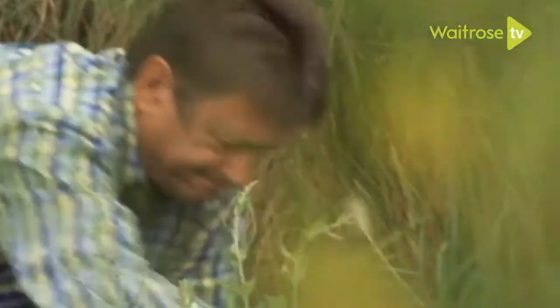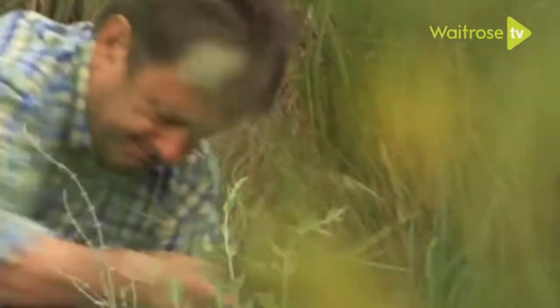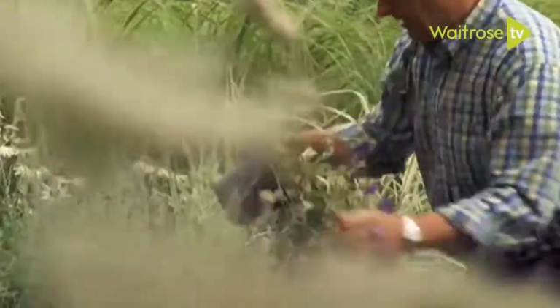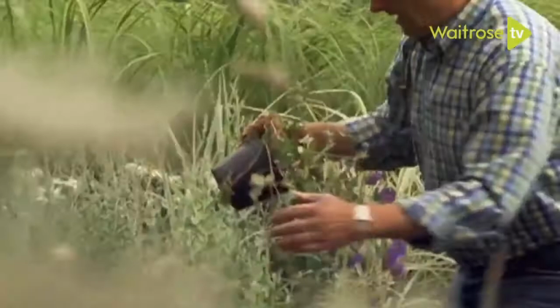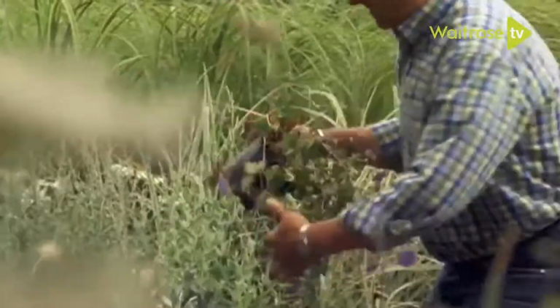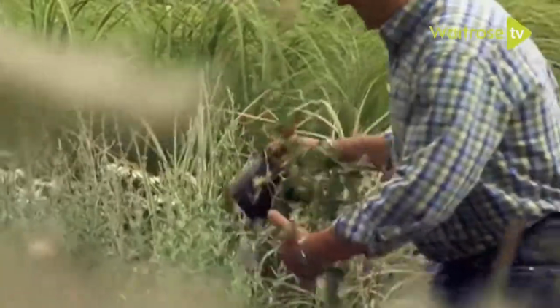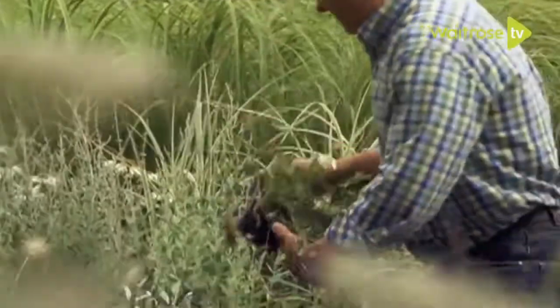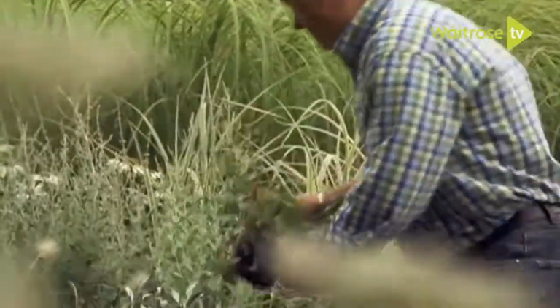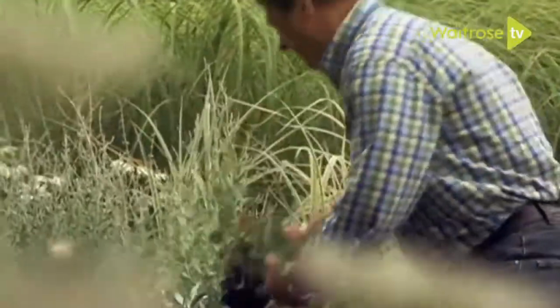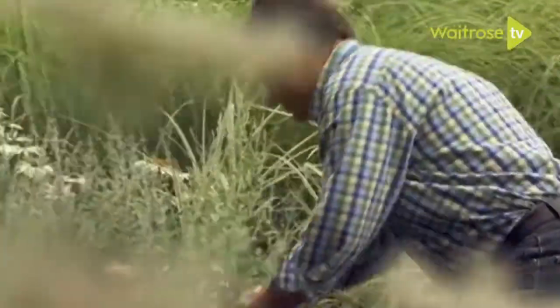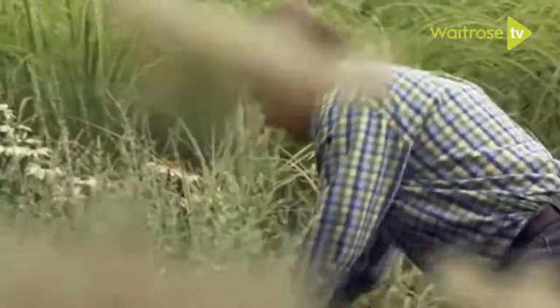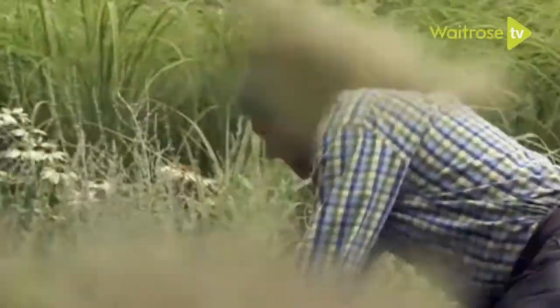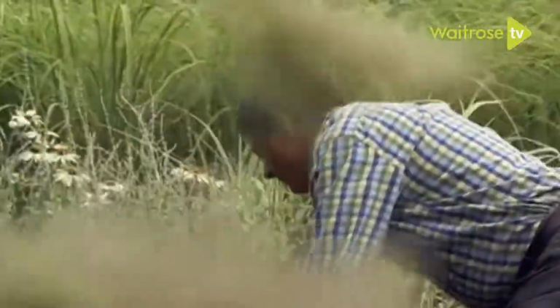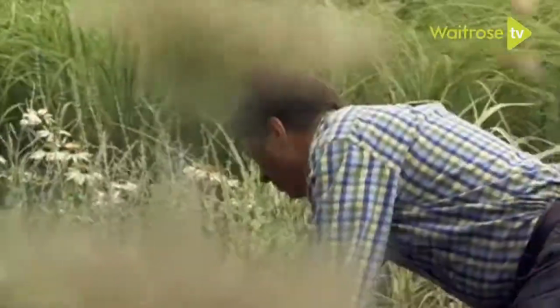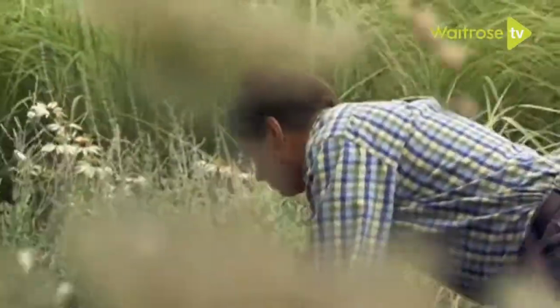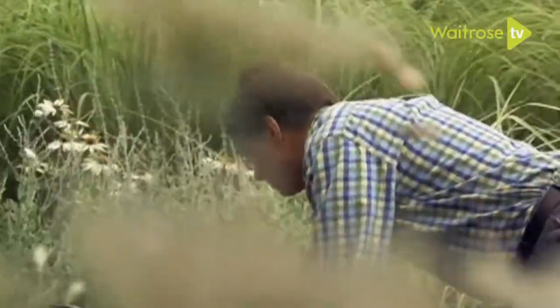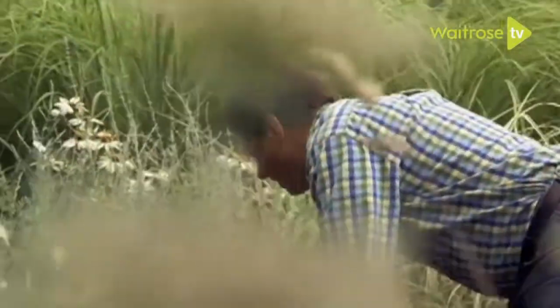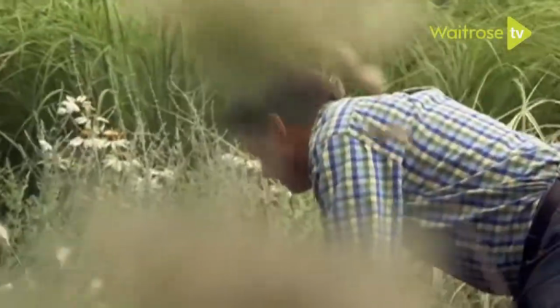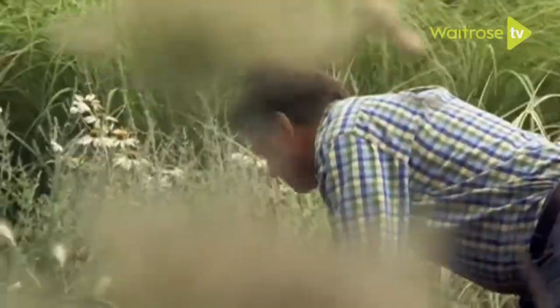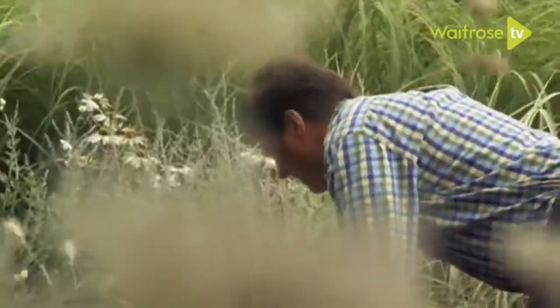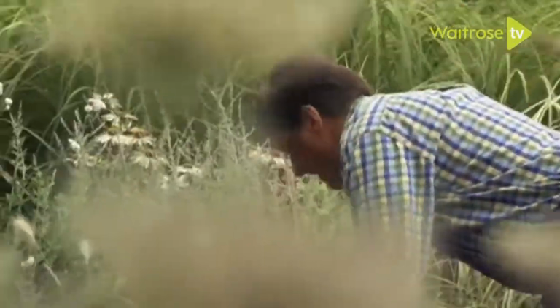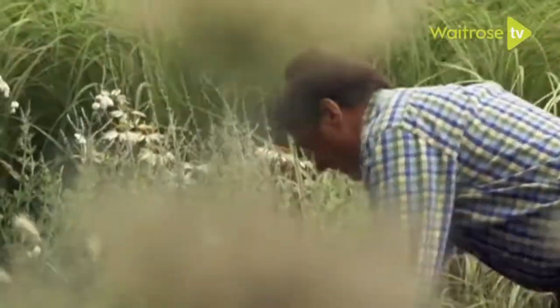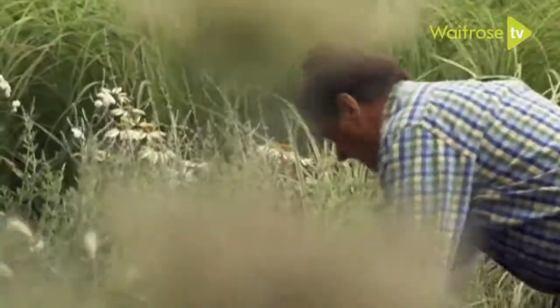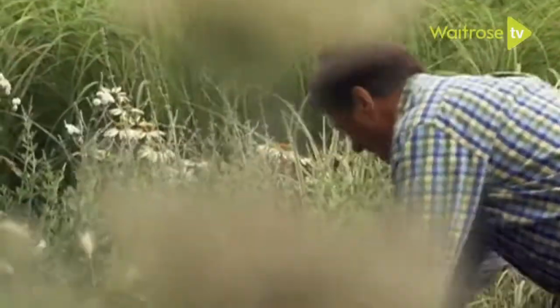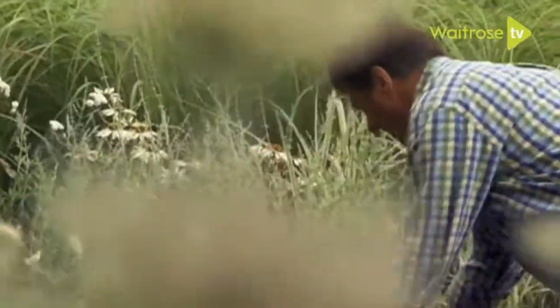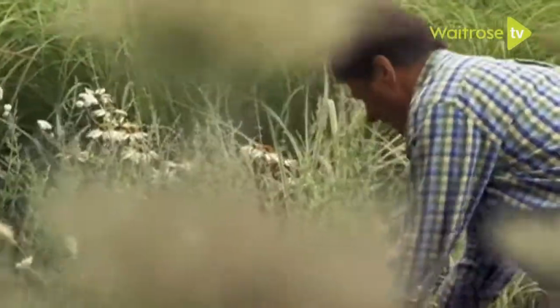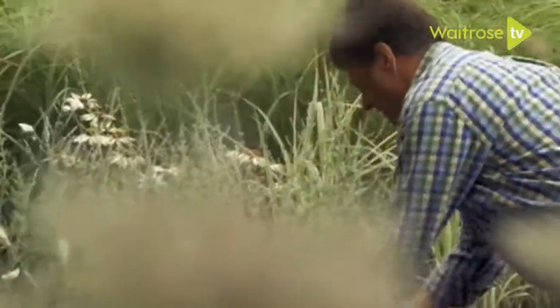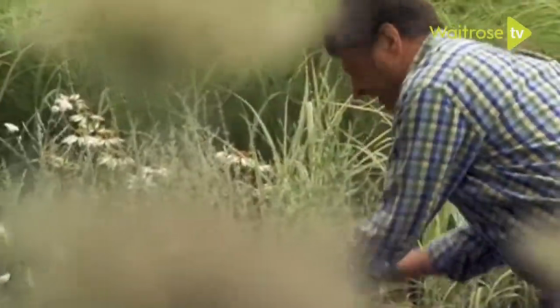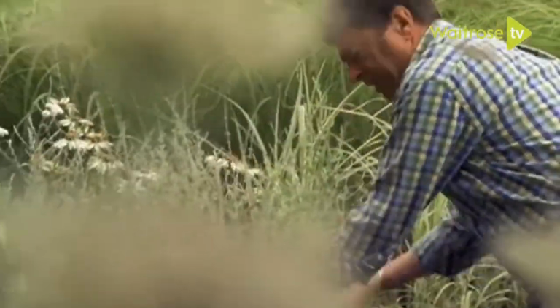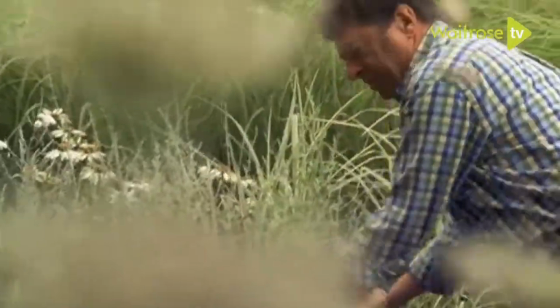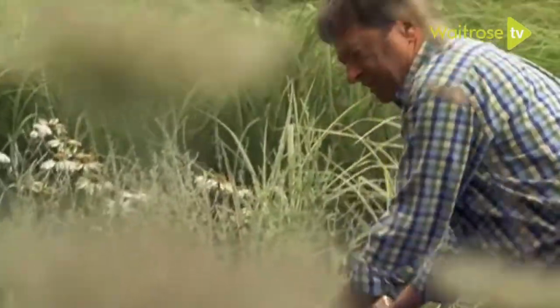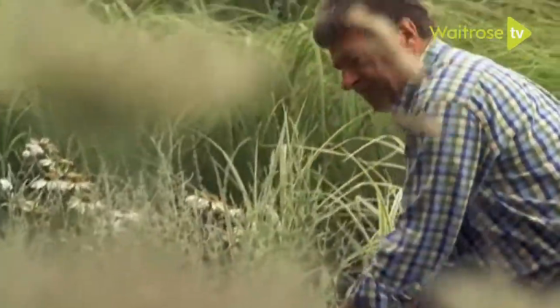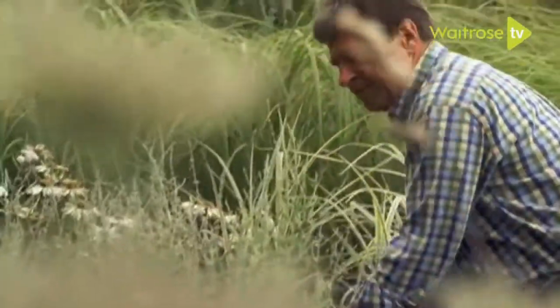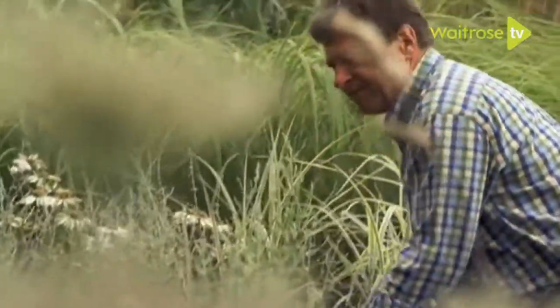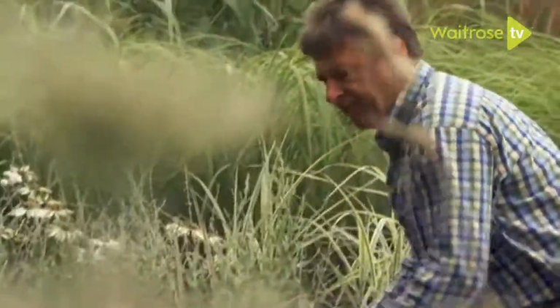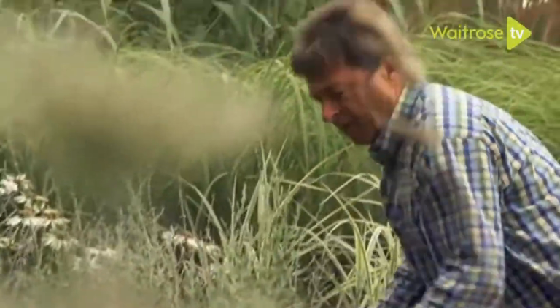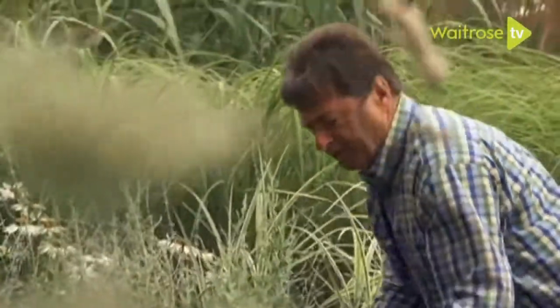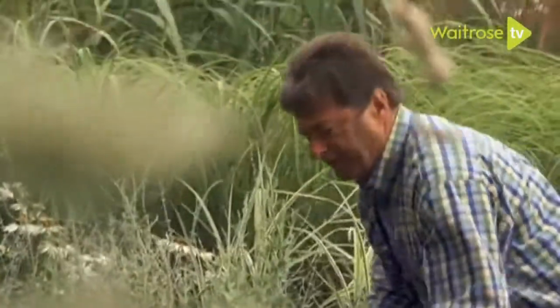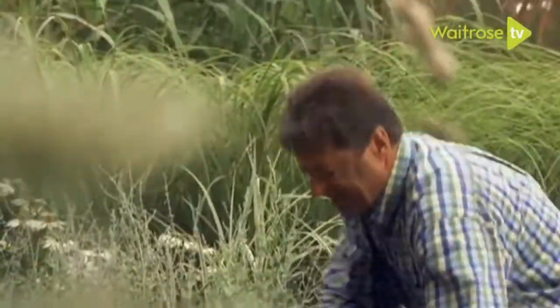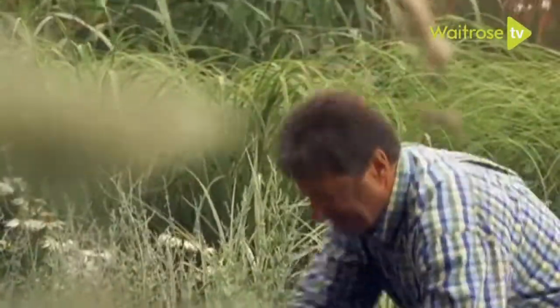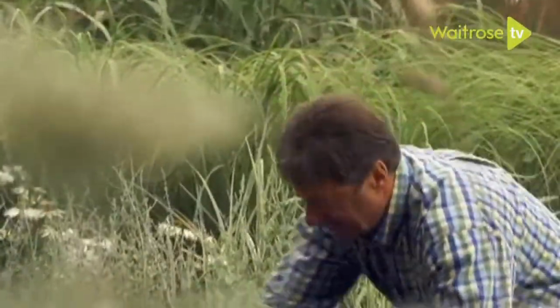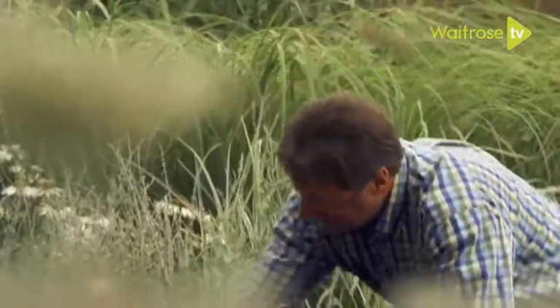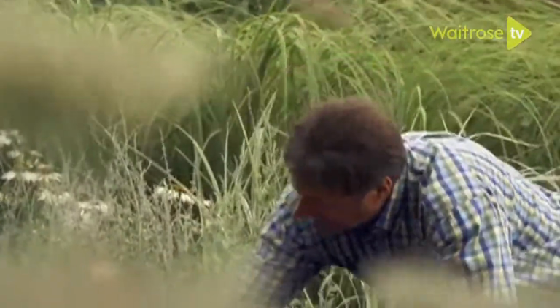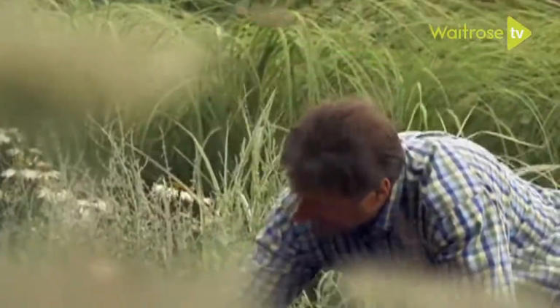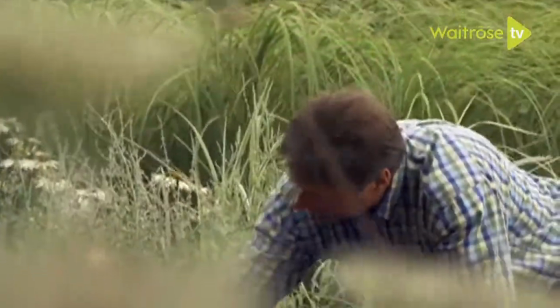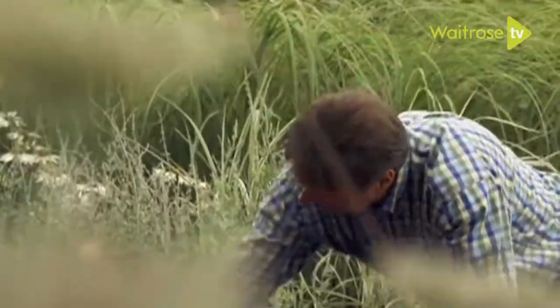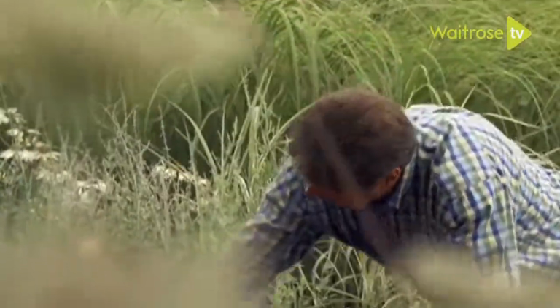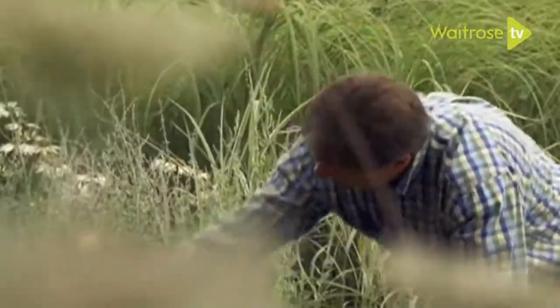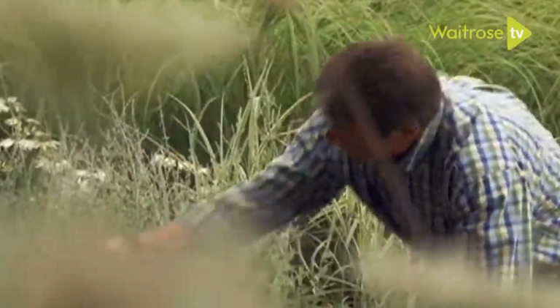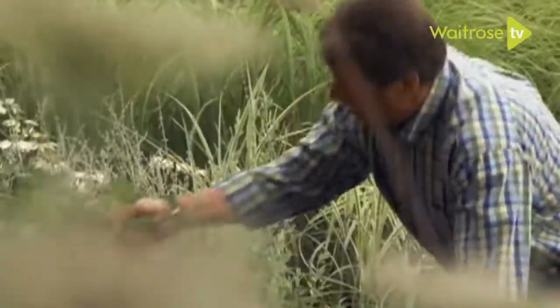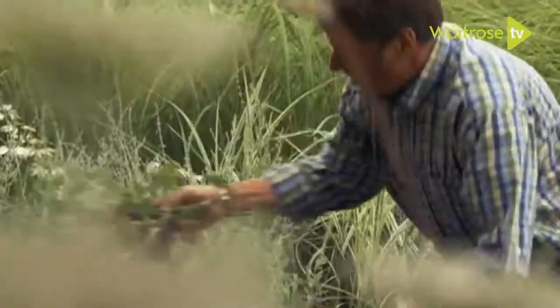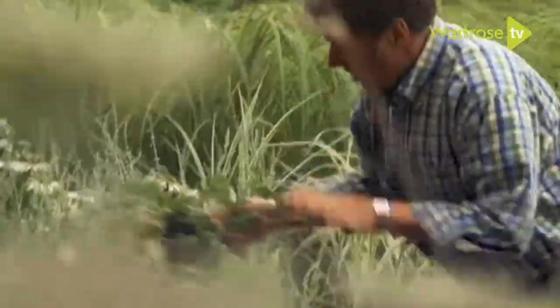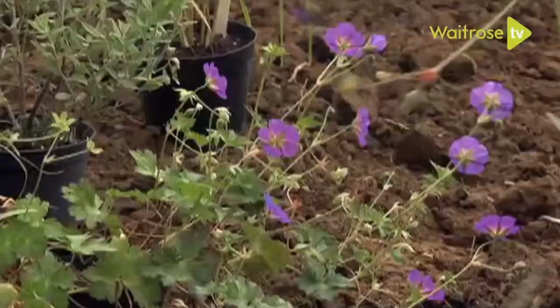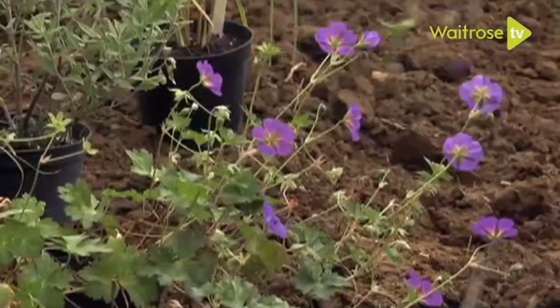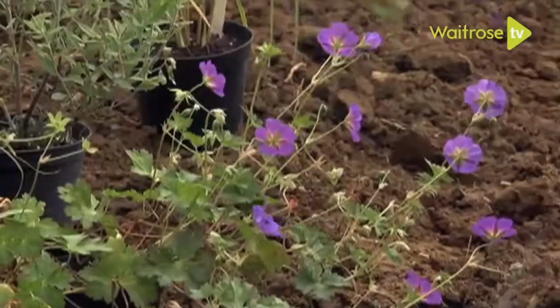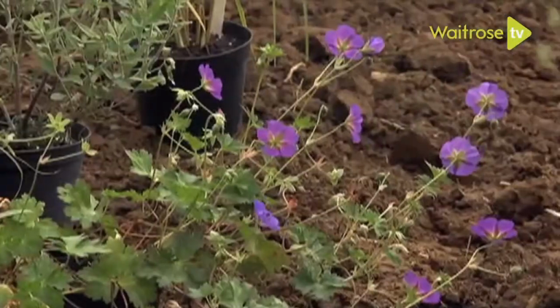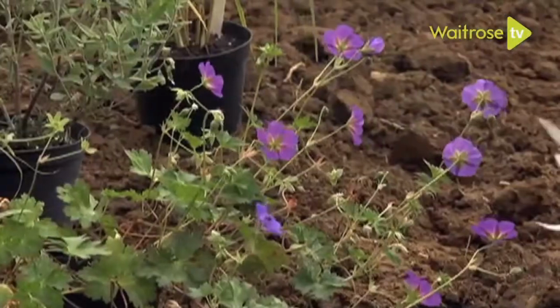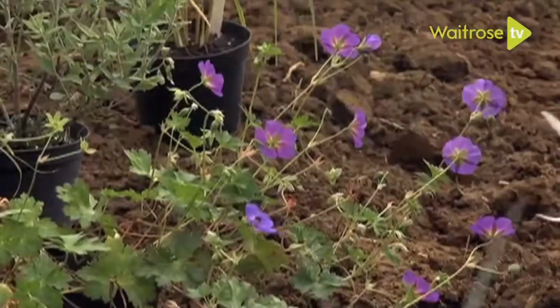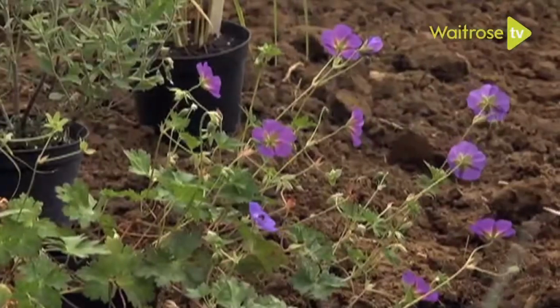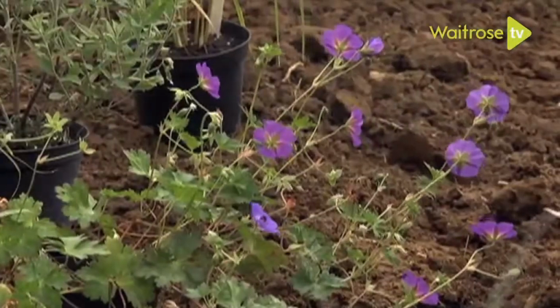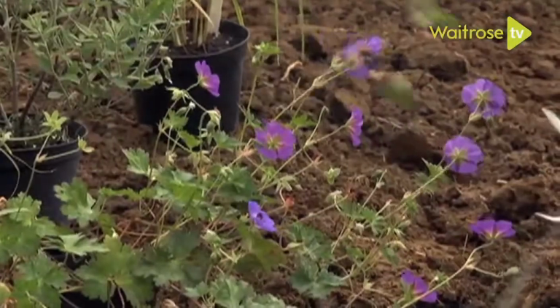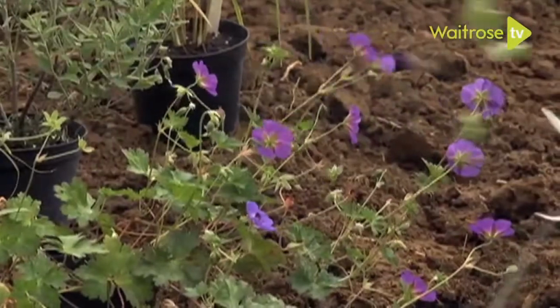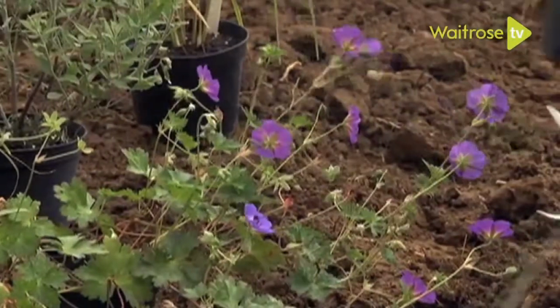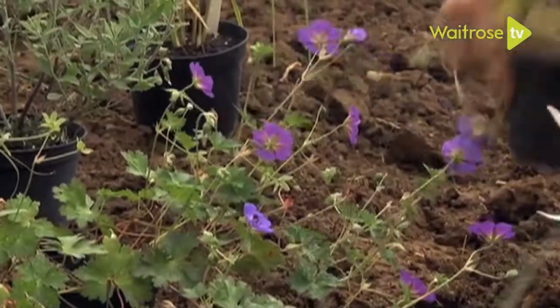This is a lovely geranium called Roseanne. It may look as if it's flopped, but this is its habit — it sort of runs along the ground.